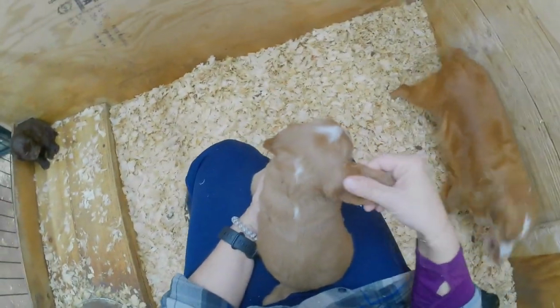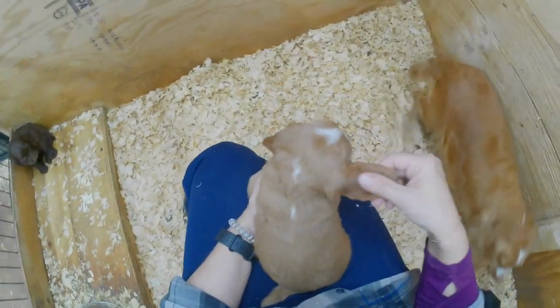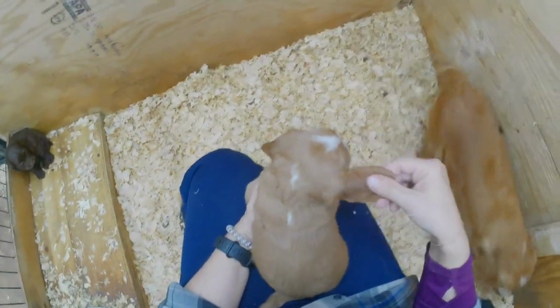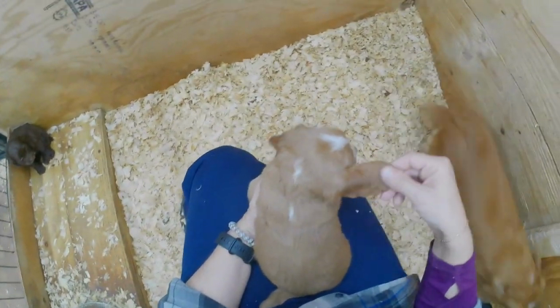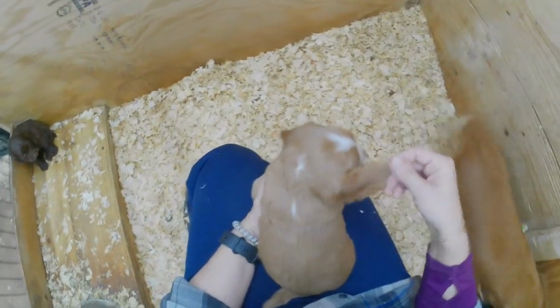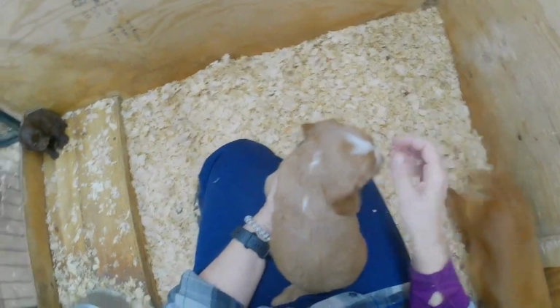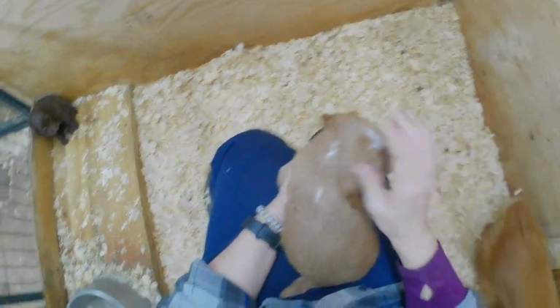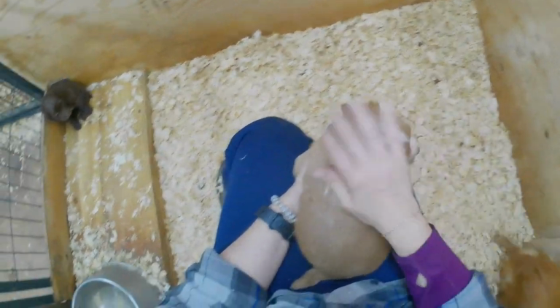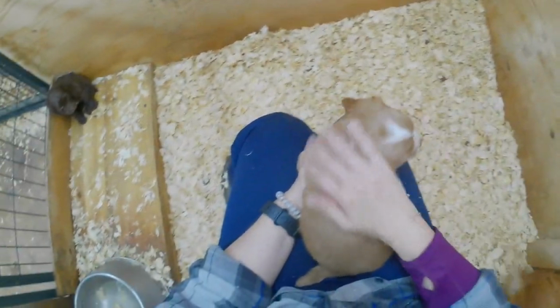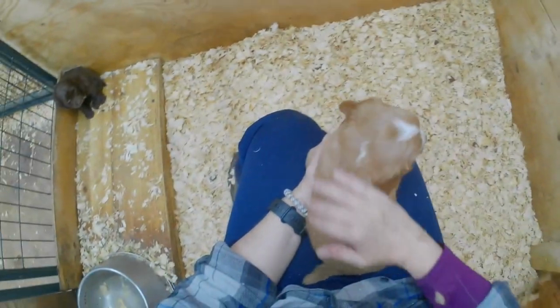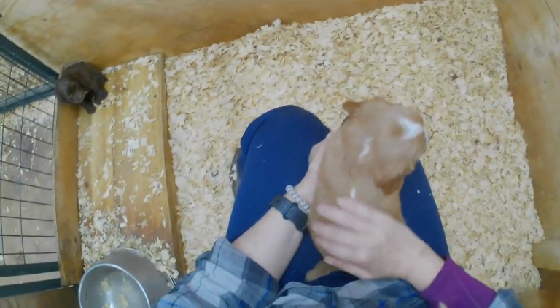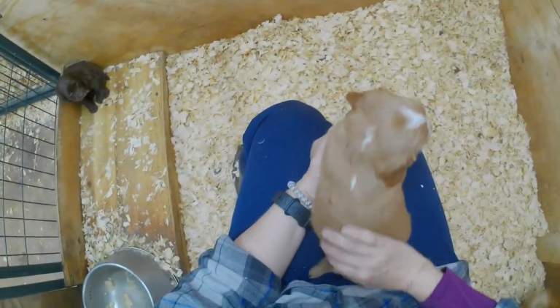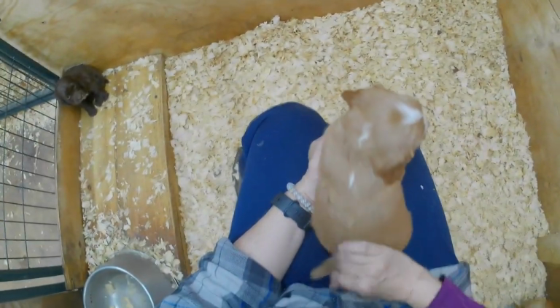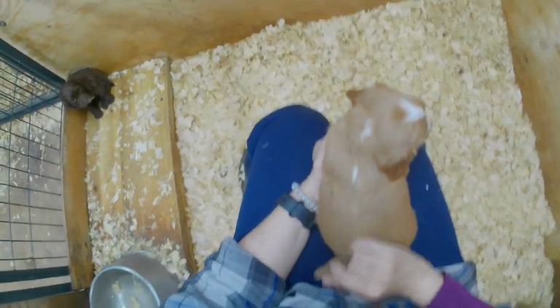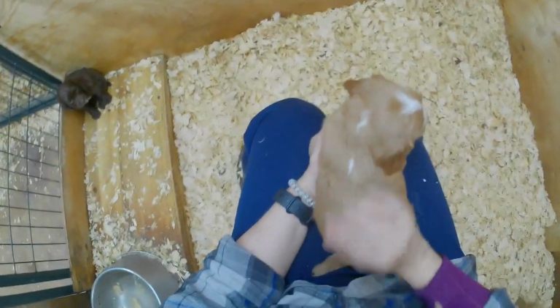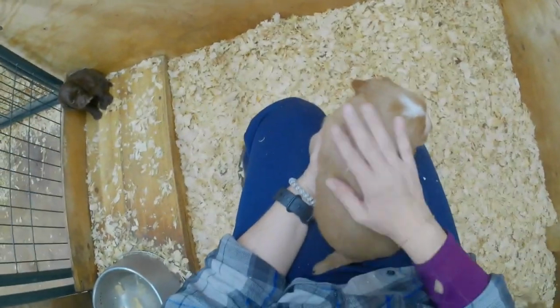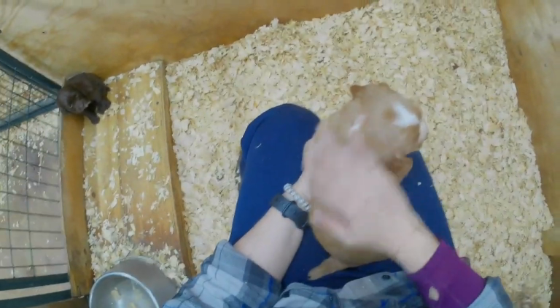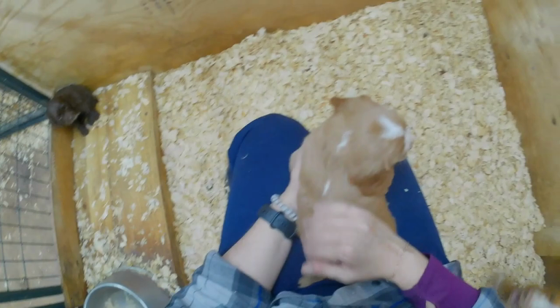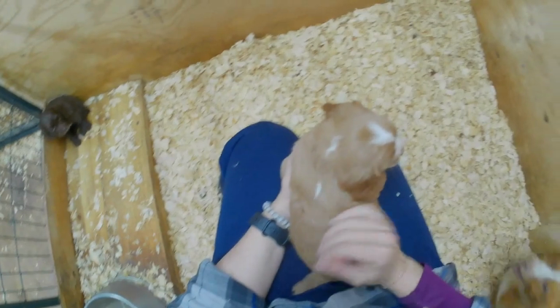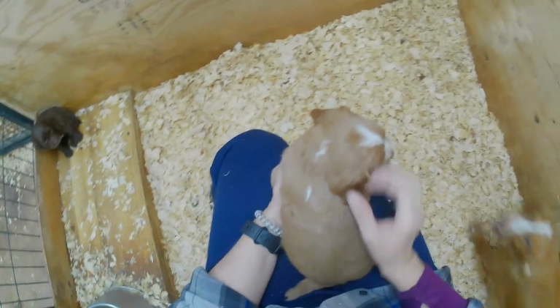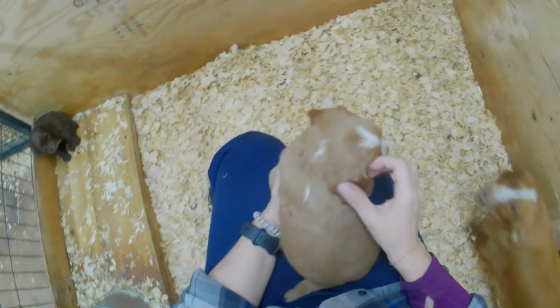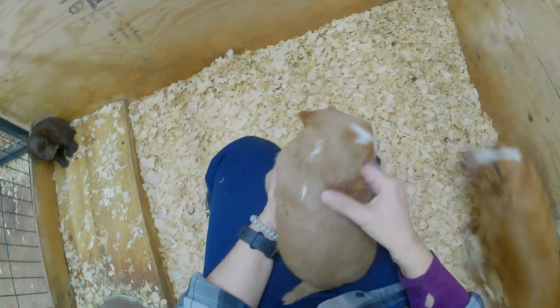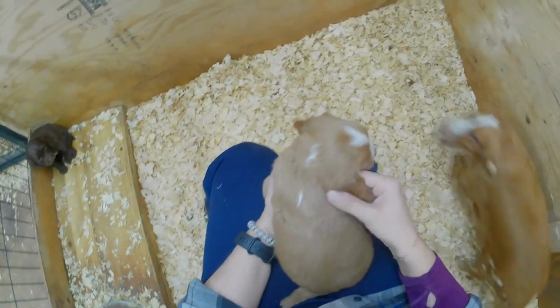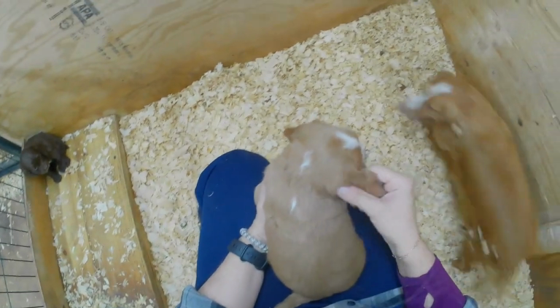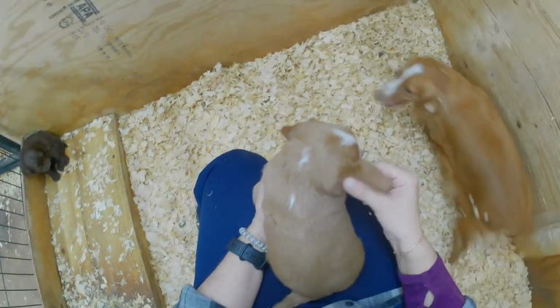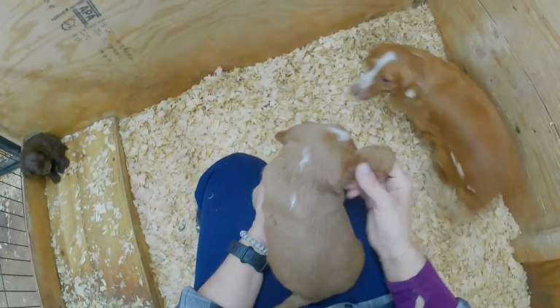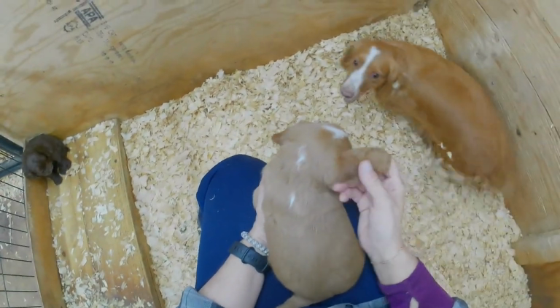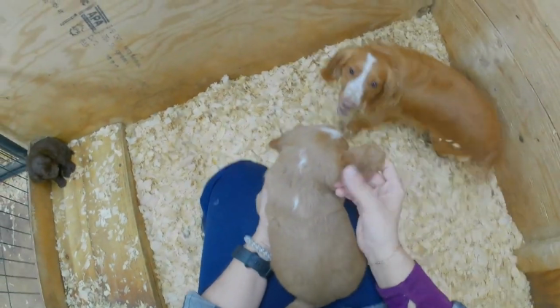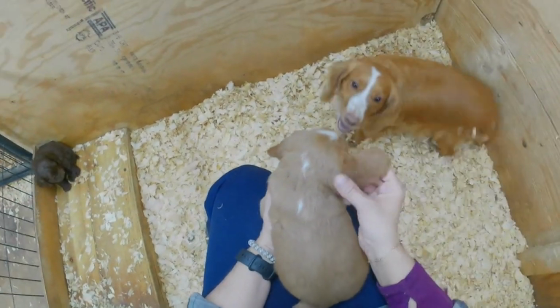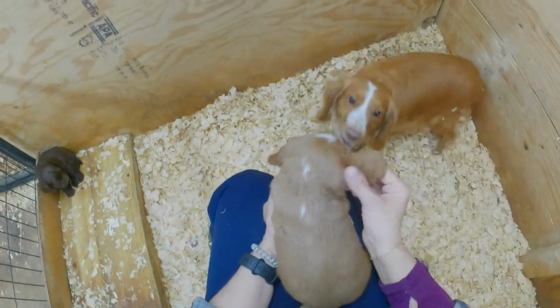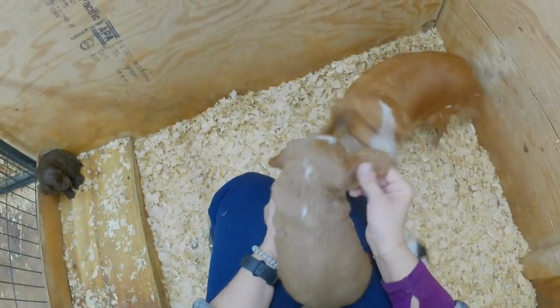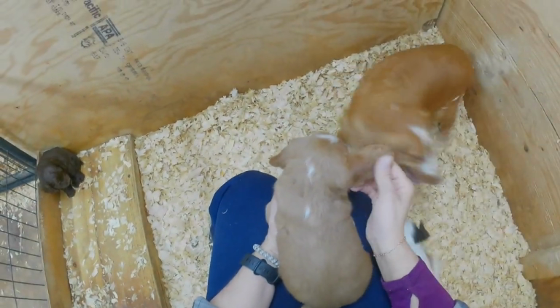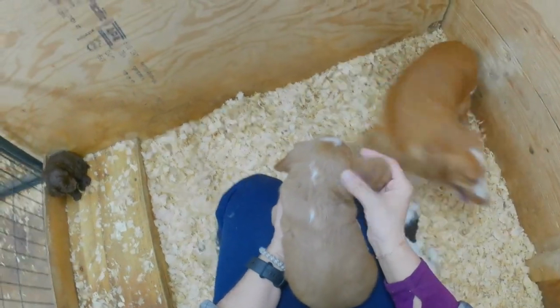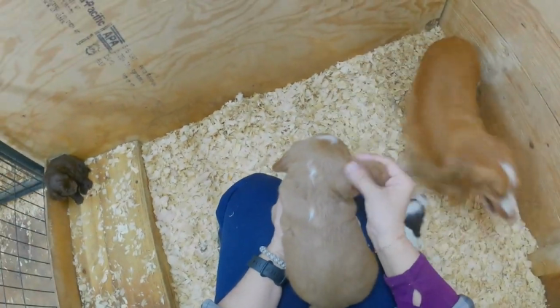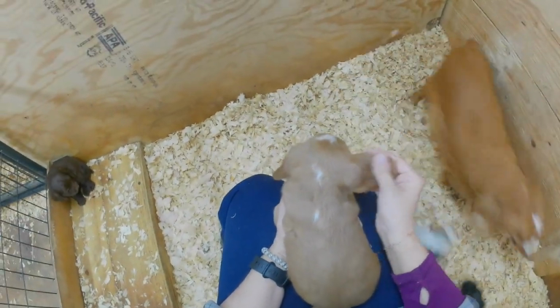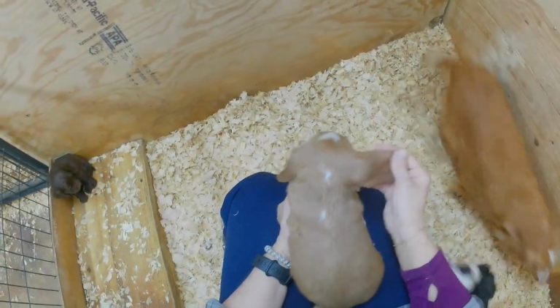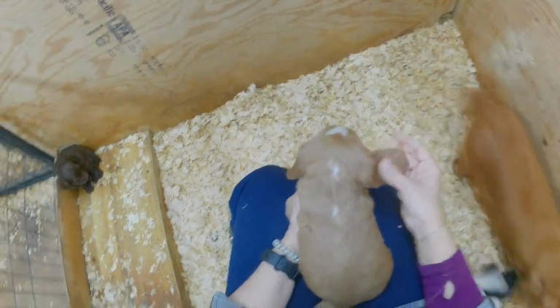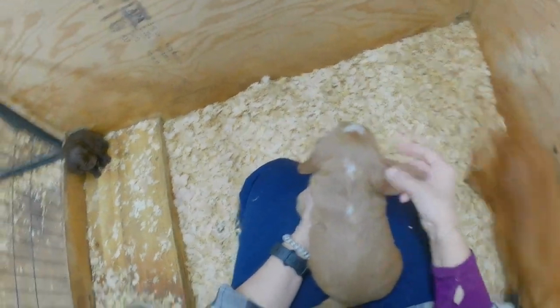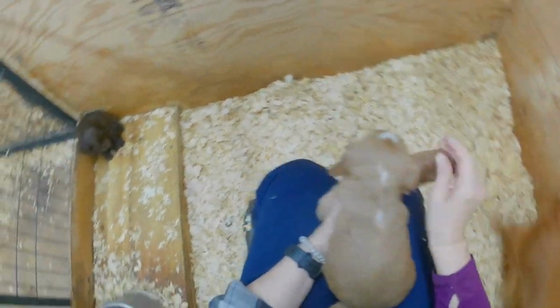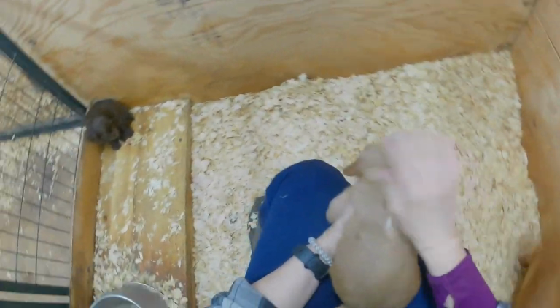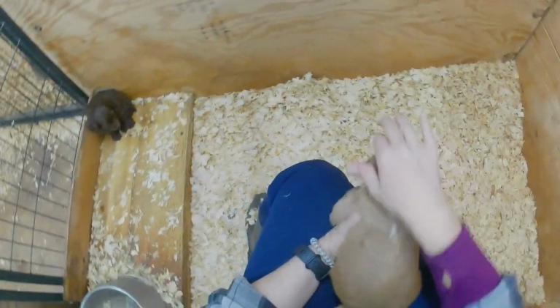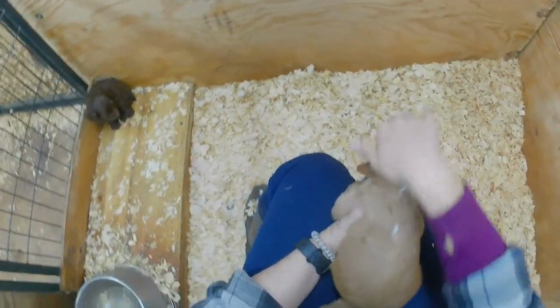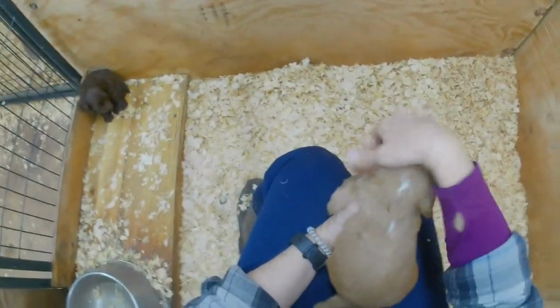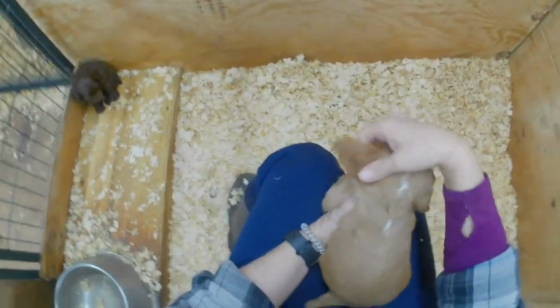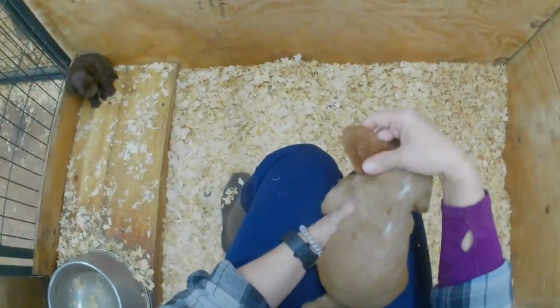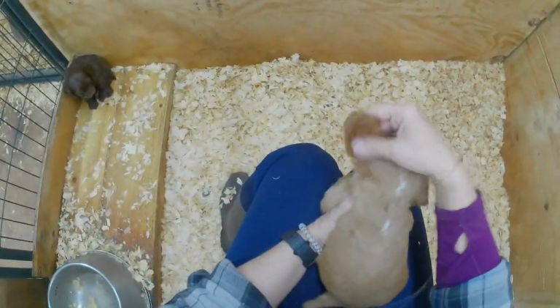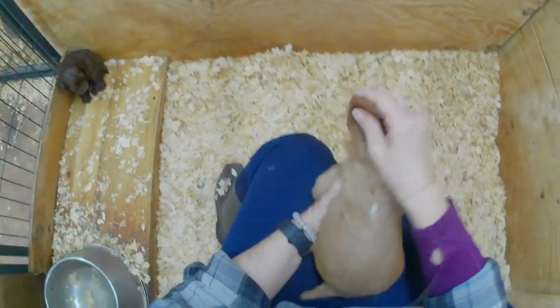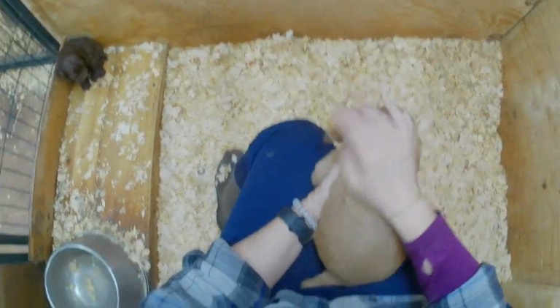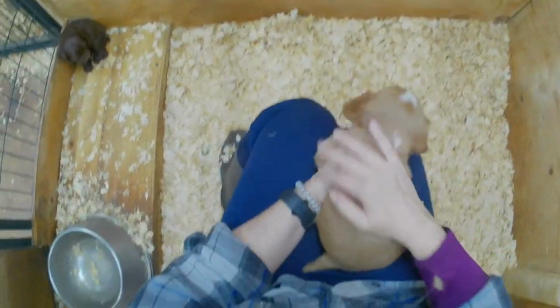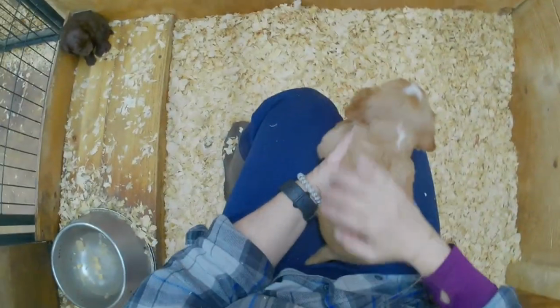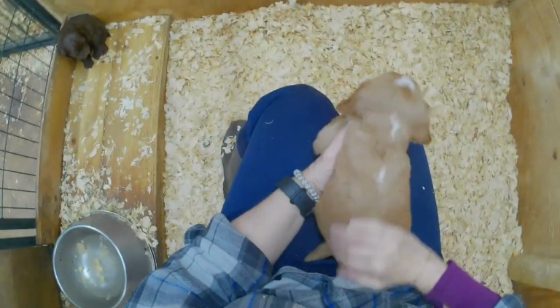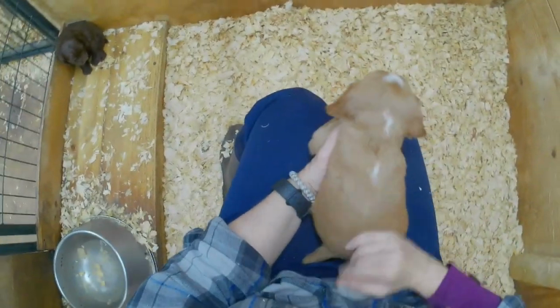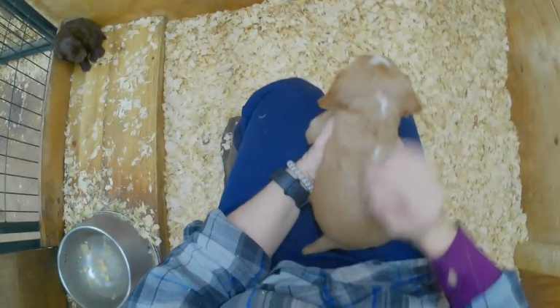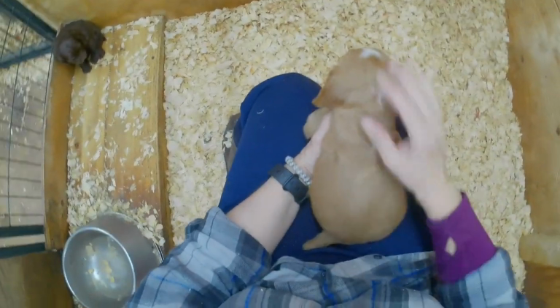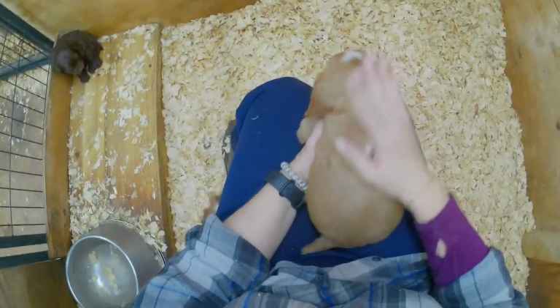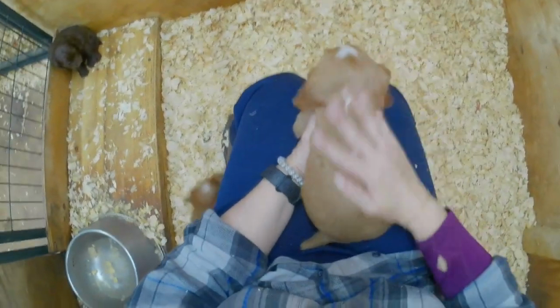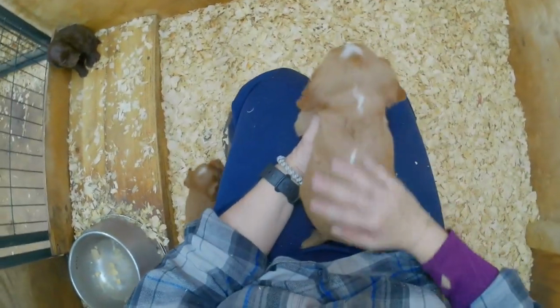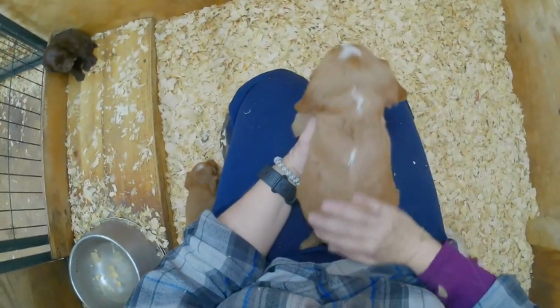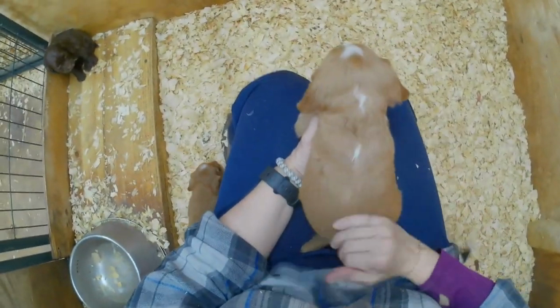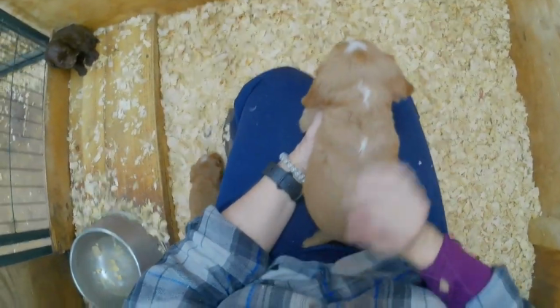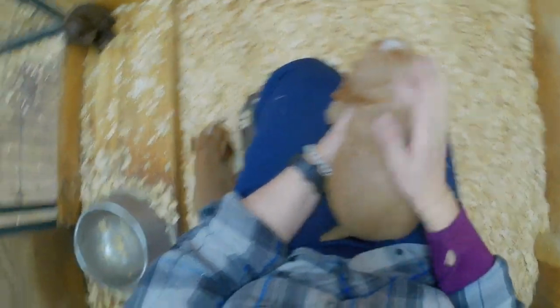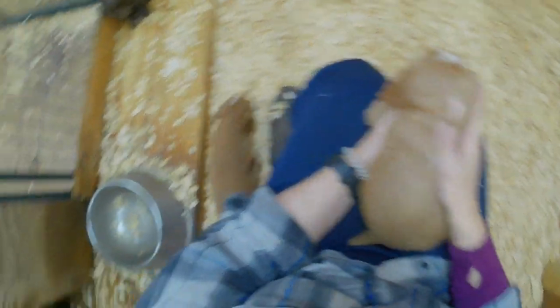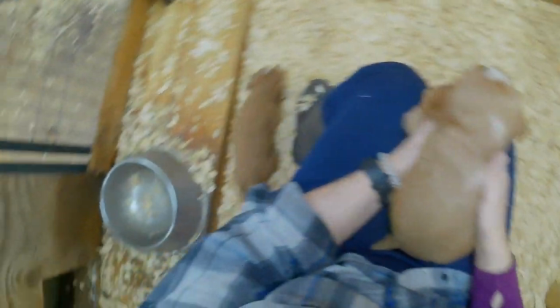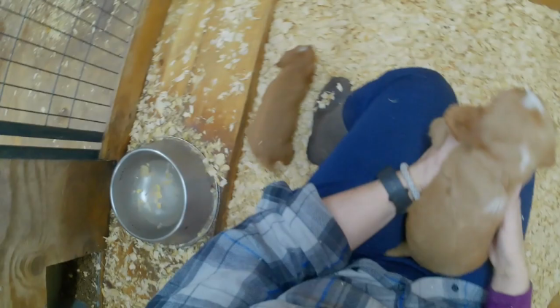Right now he looks a little lighter than his brother, but his ears are about the same color, so he may darken up as he gets older.